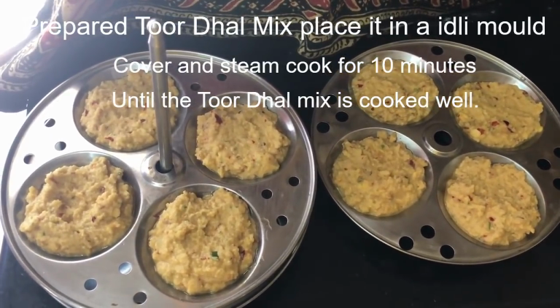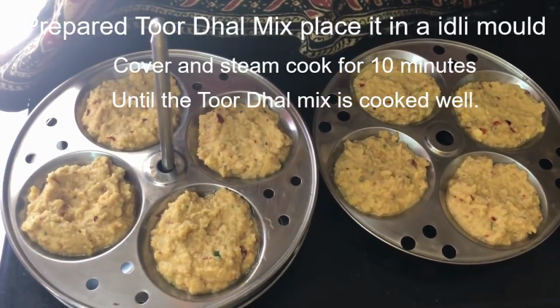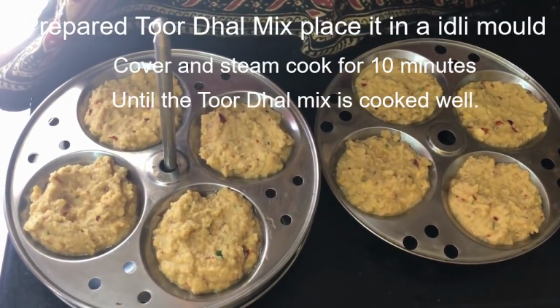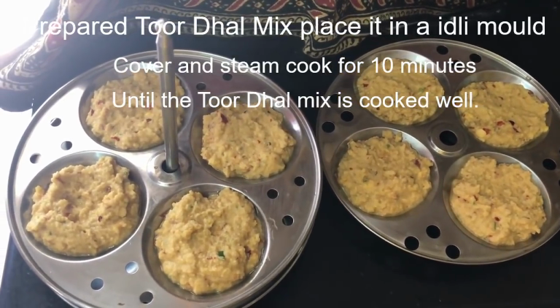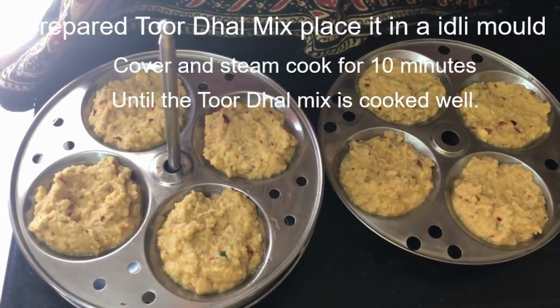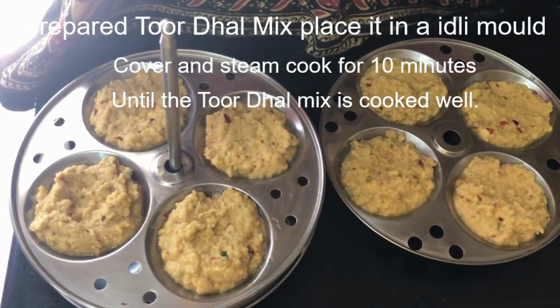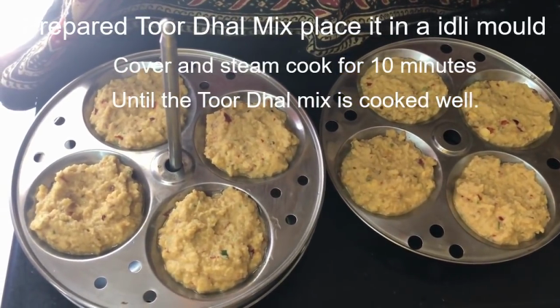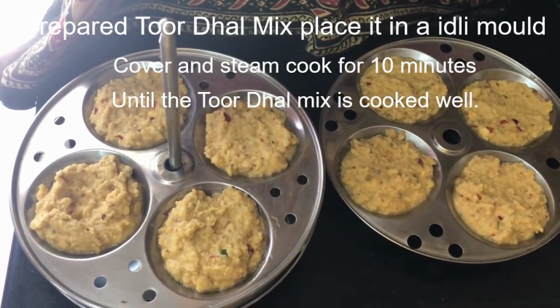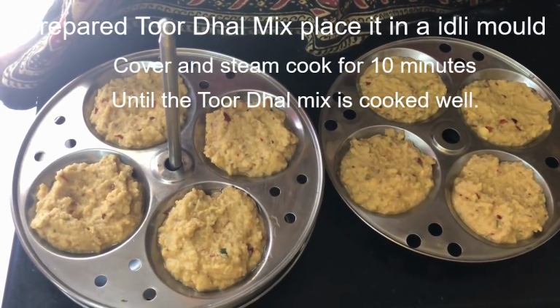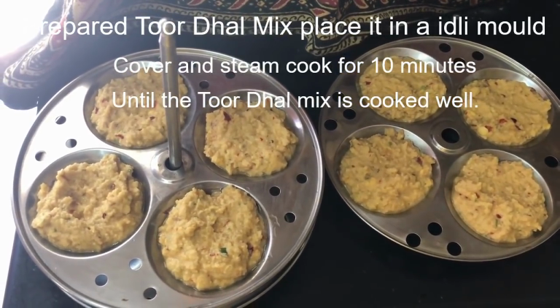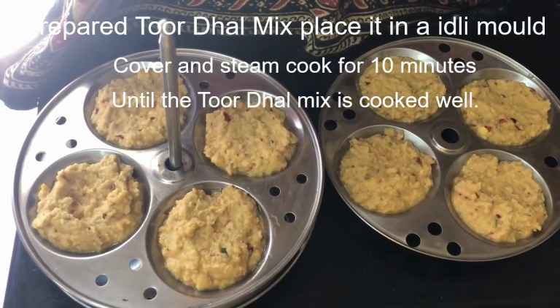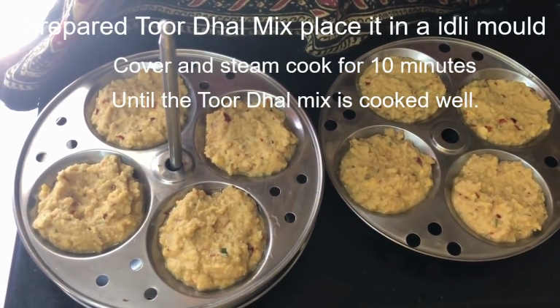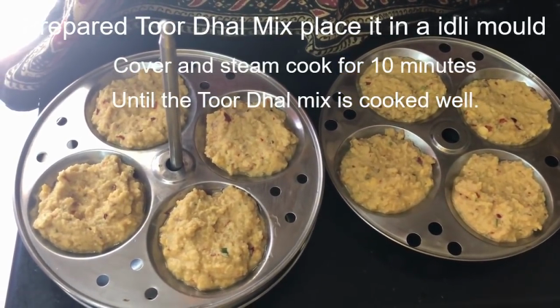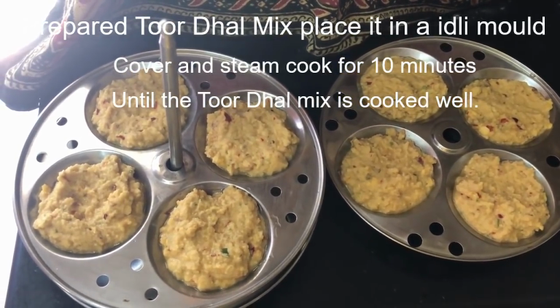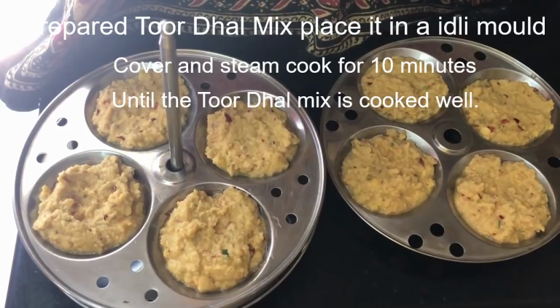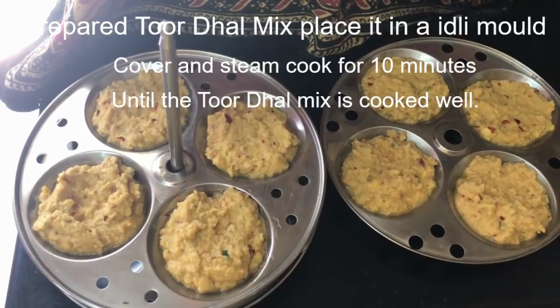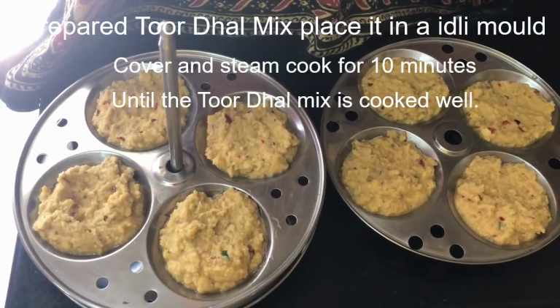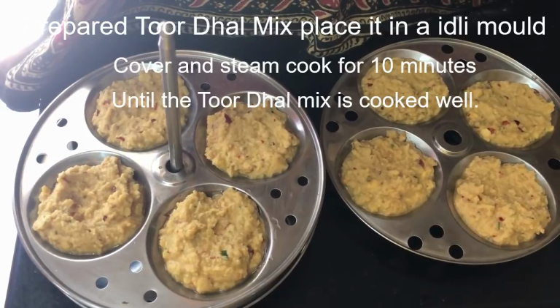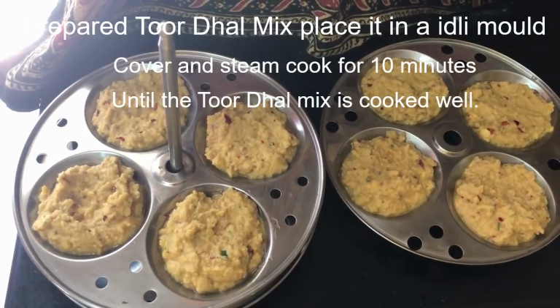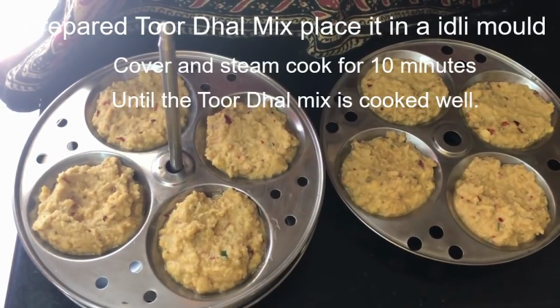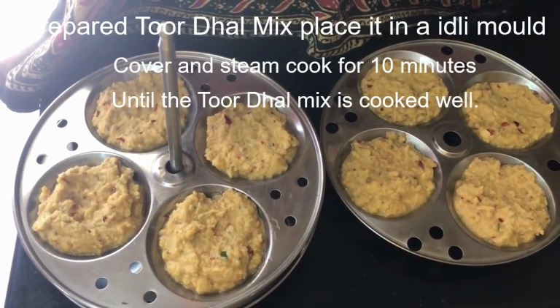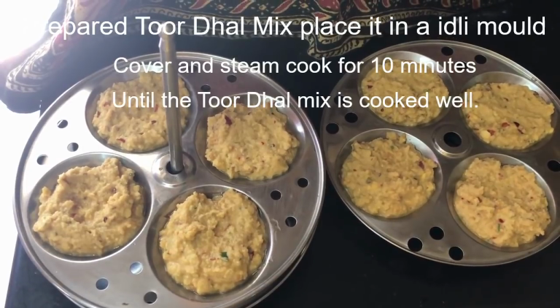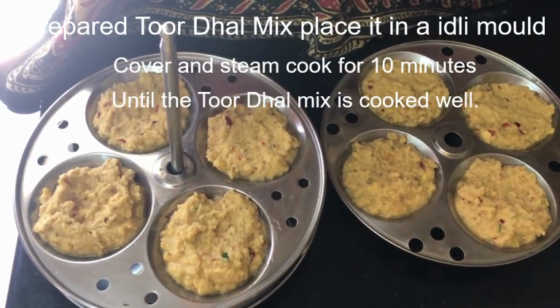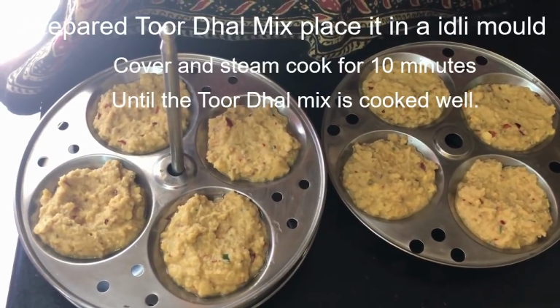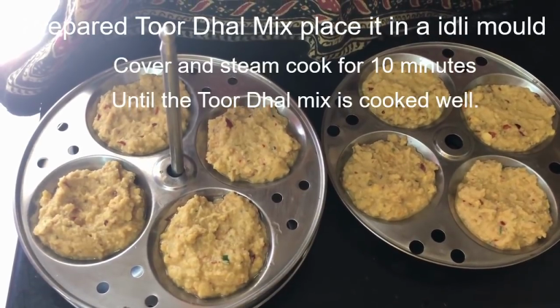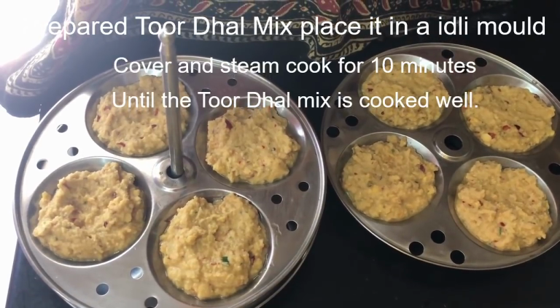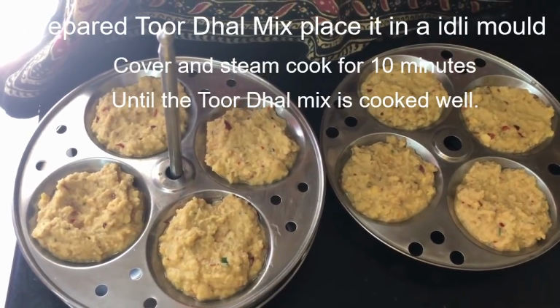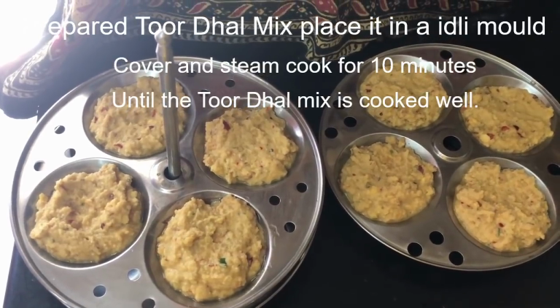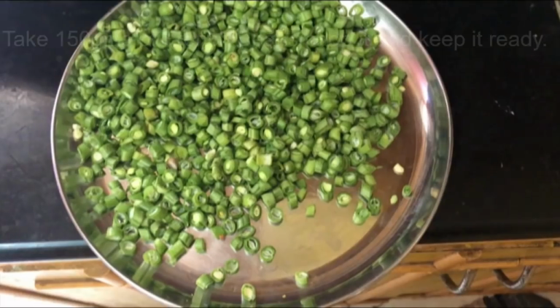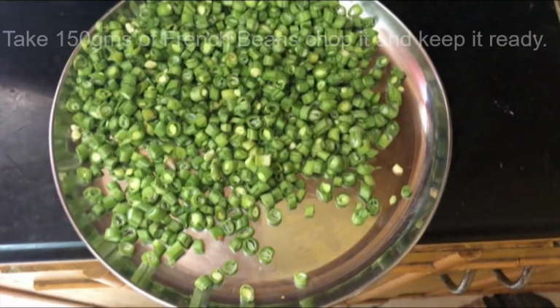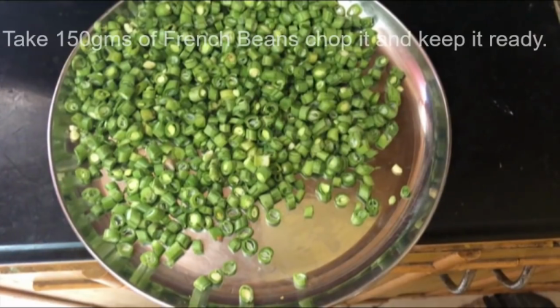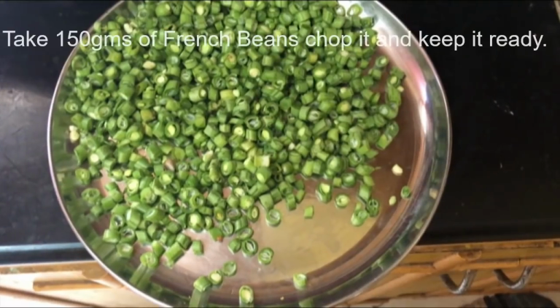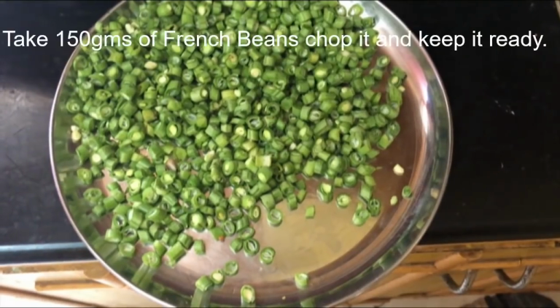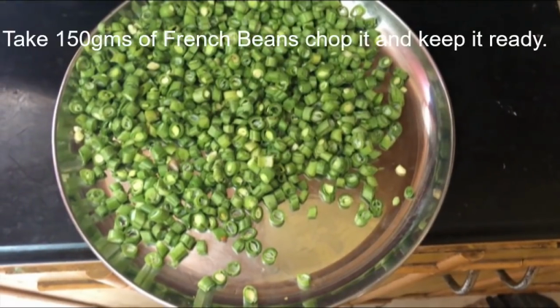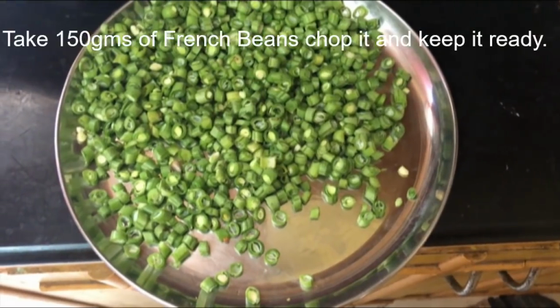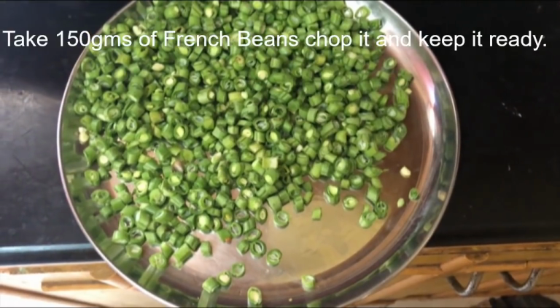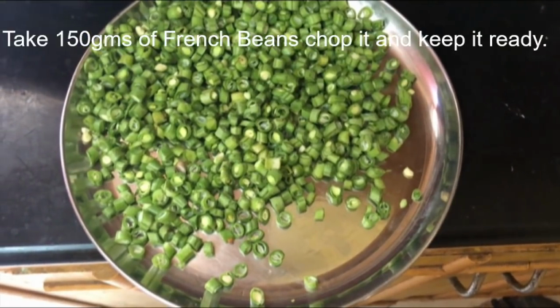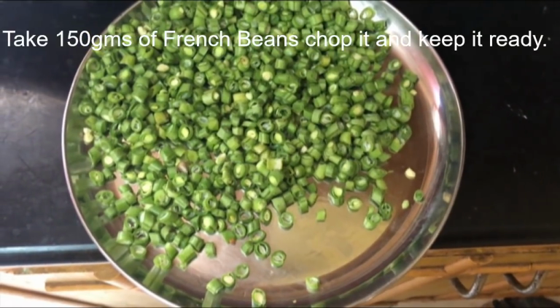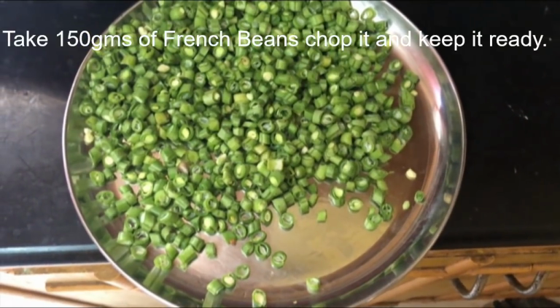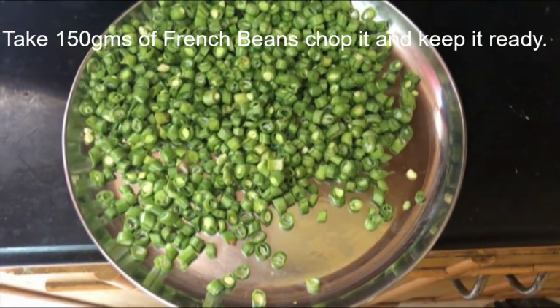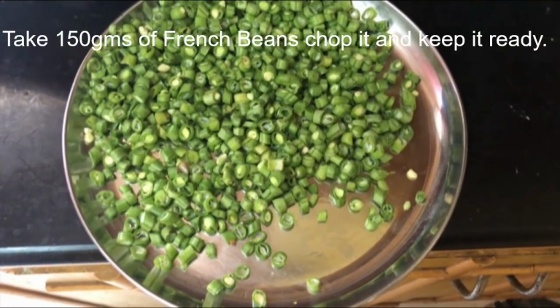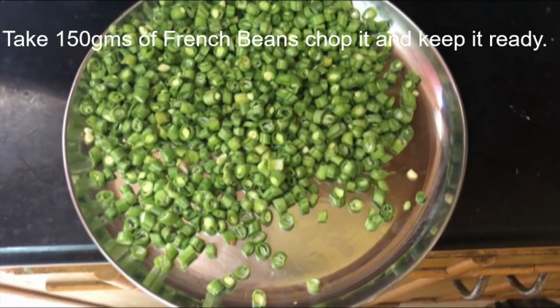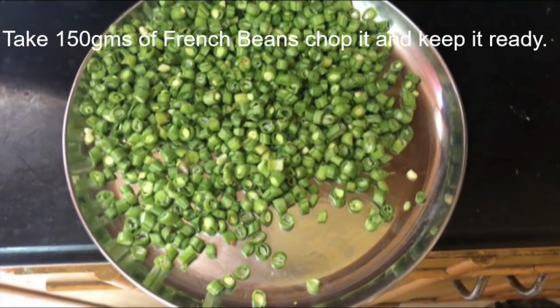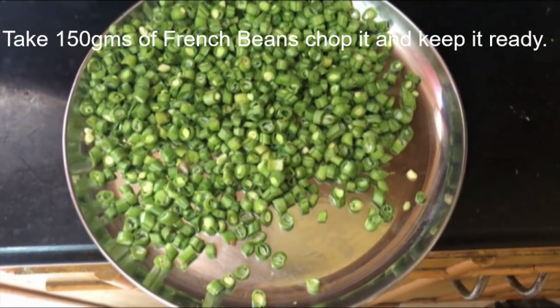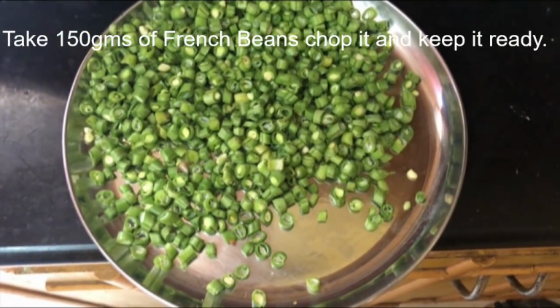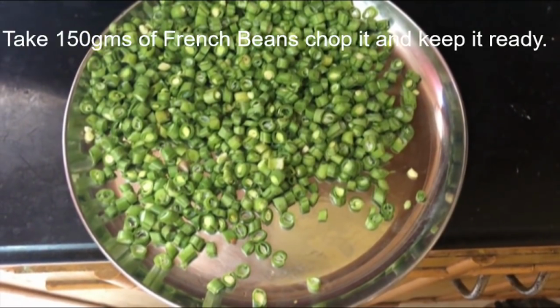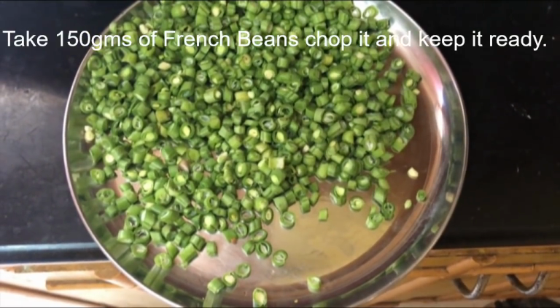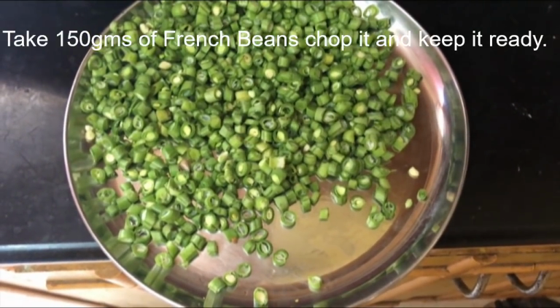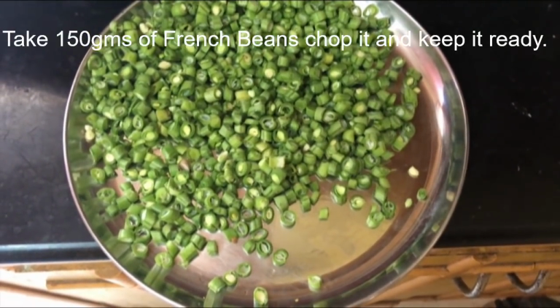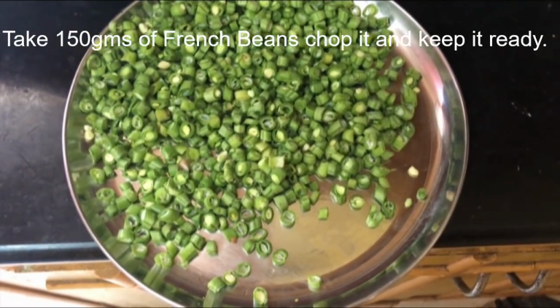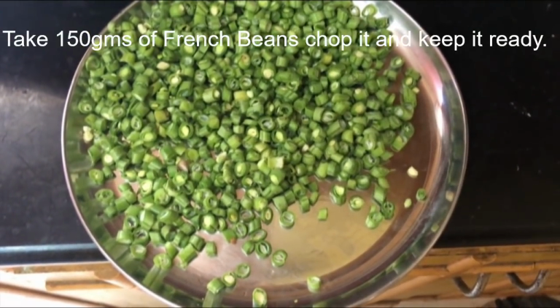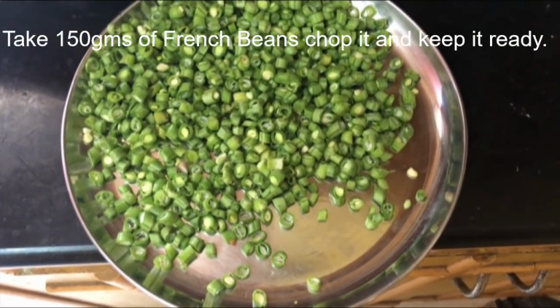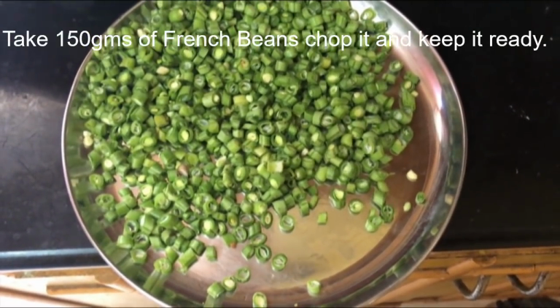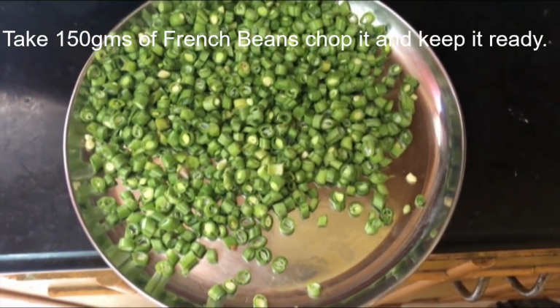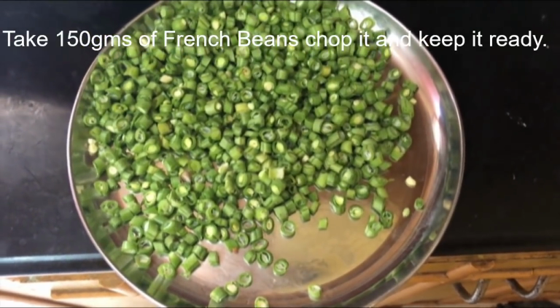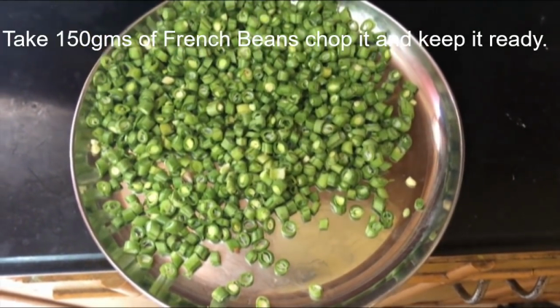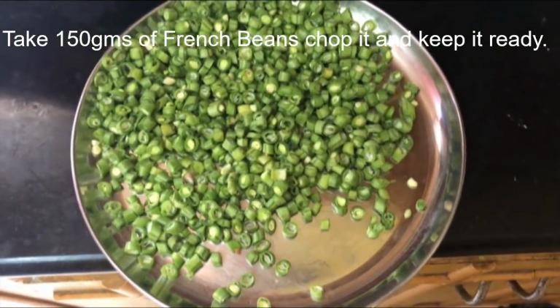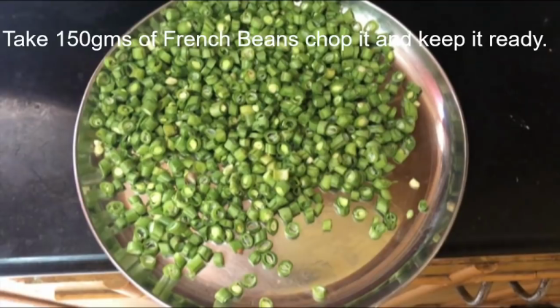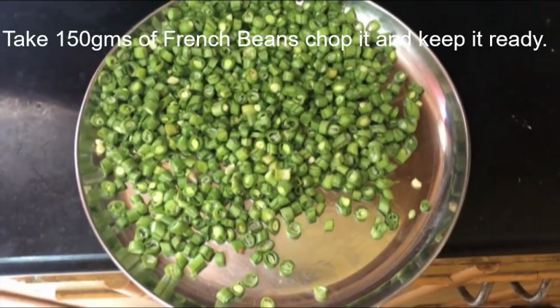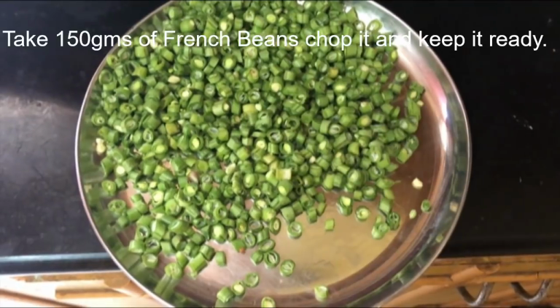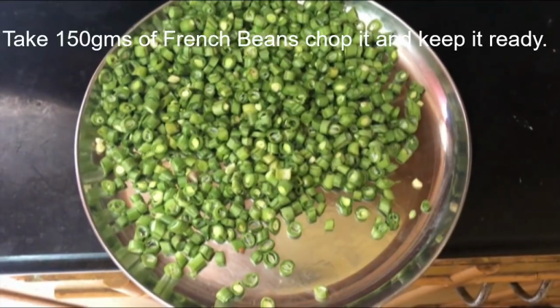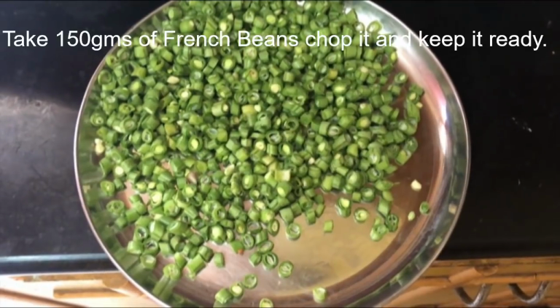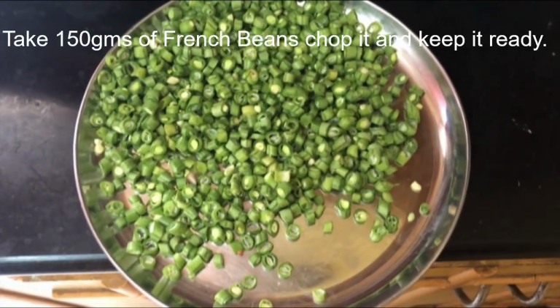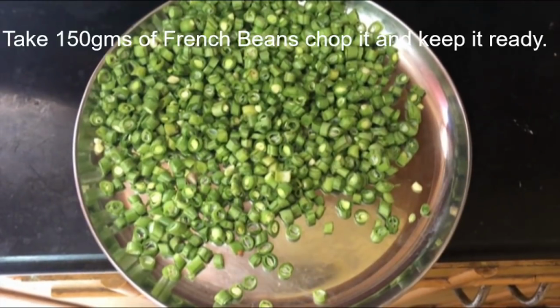Now make small lemon-sized balls of the prepared toor dal mix and place them in the idli mold. Cover and steam cook for 10 minutes. Take 150 grams of French beans, chop it, and keep it ready.